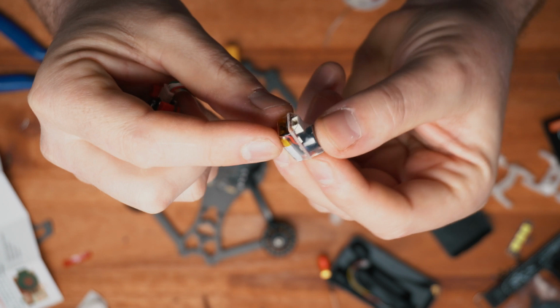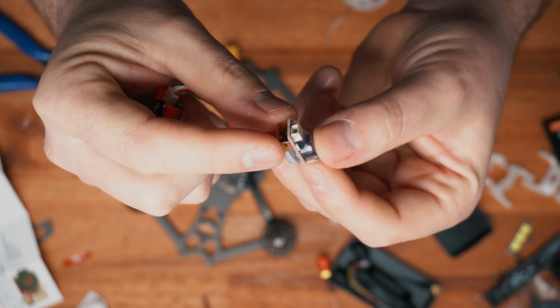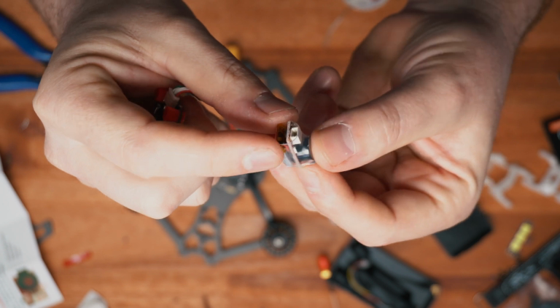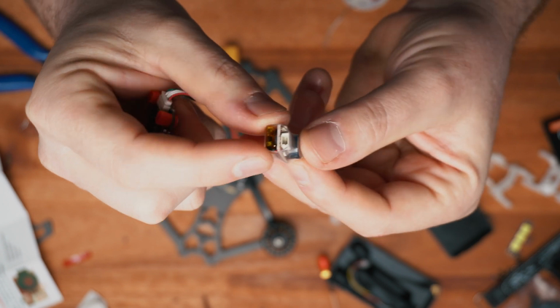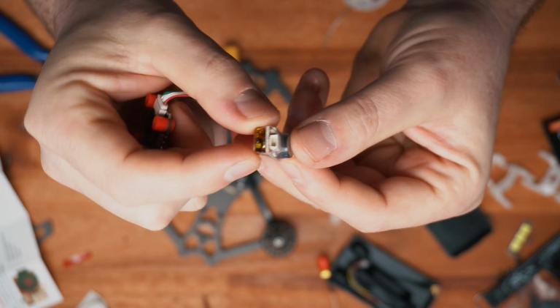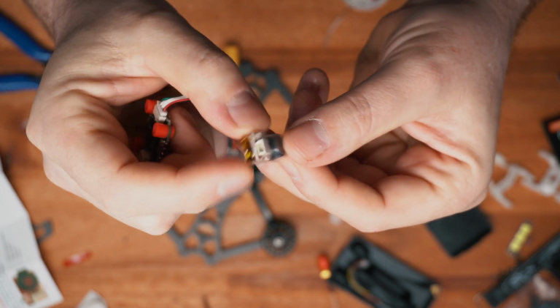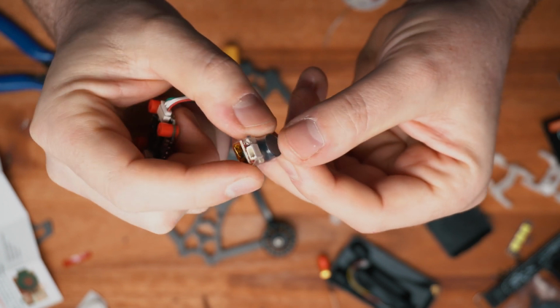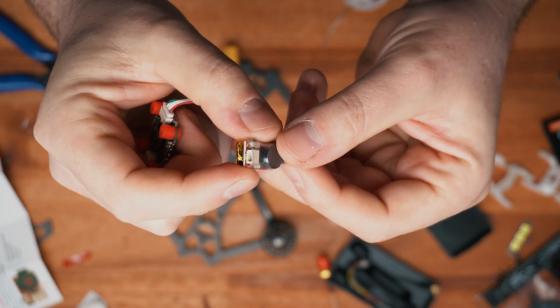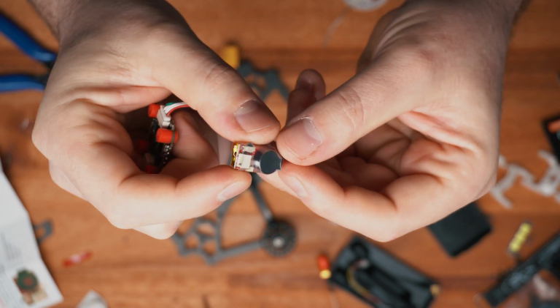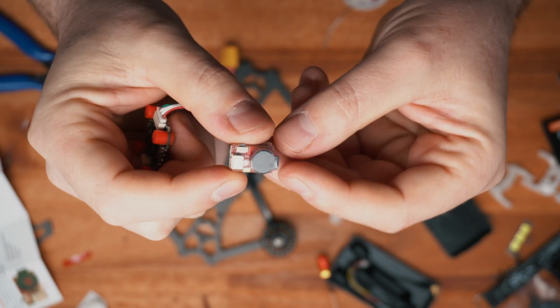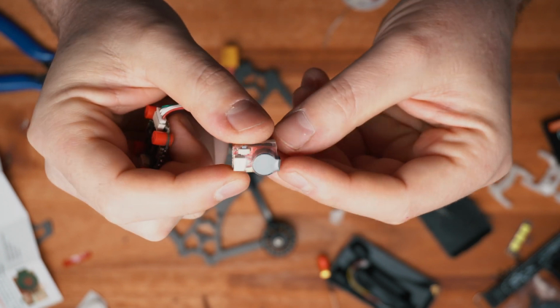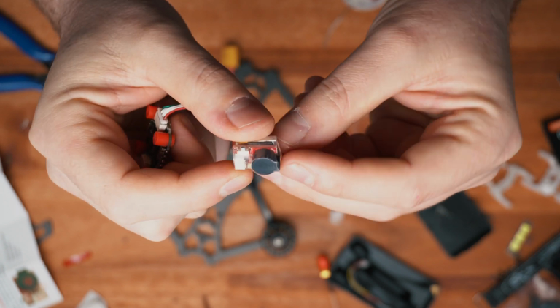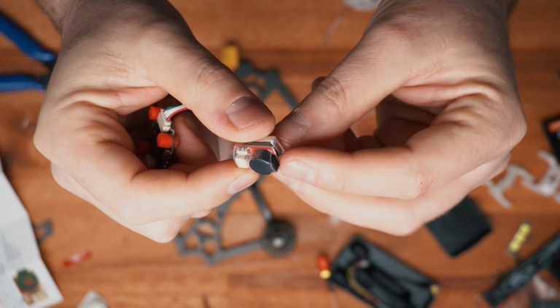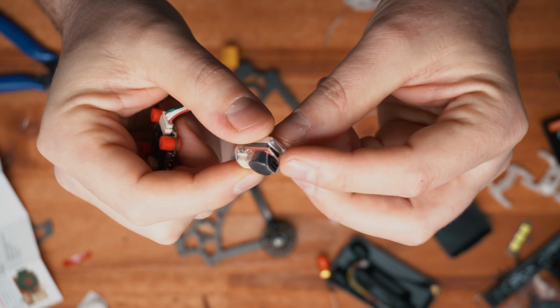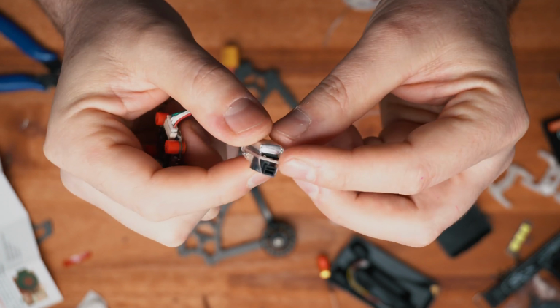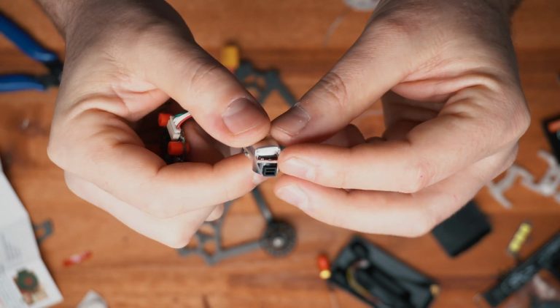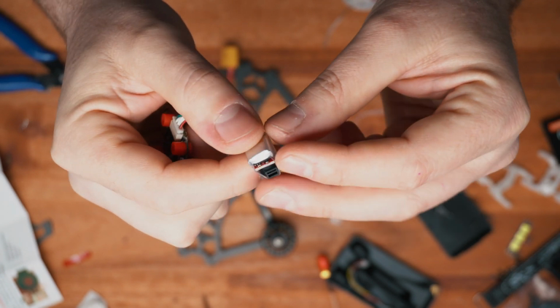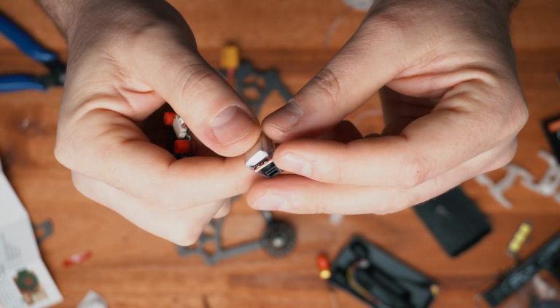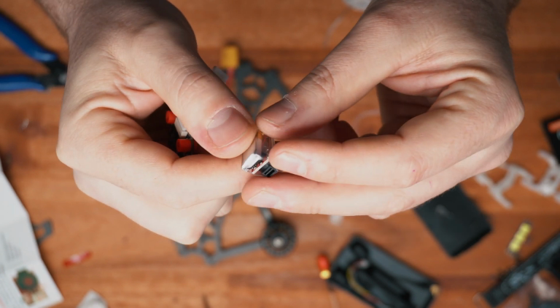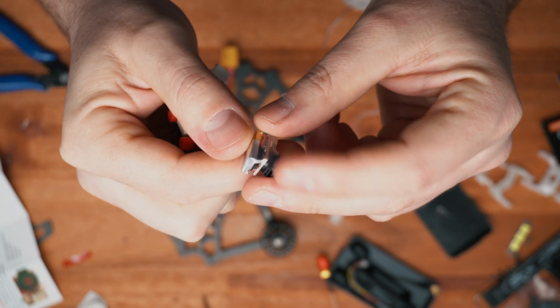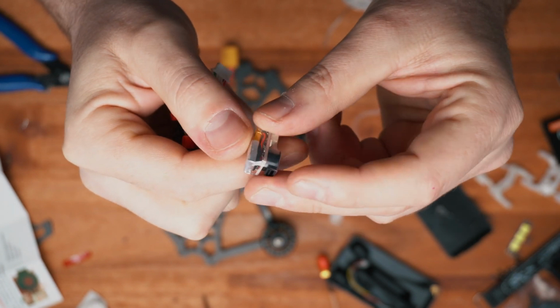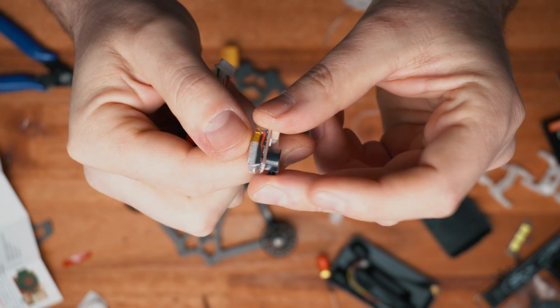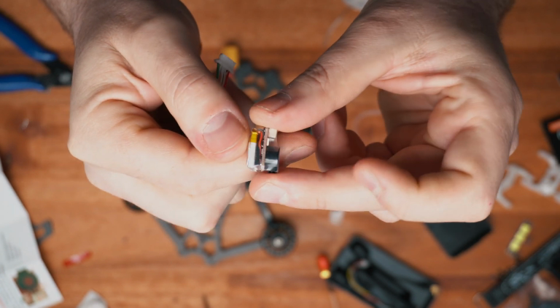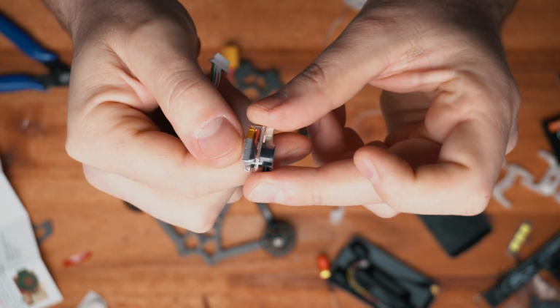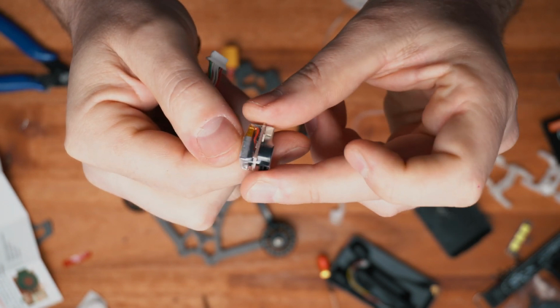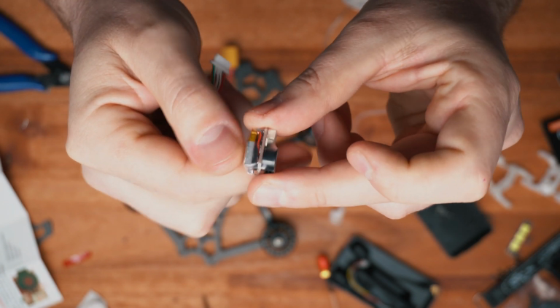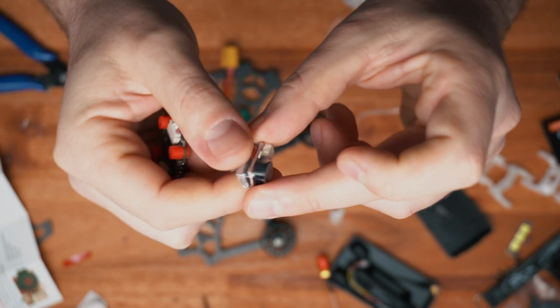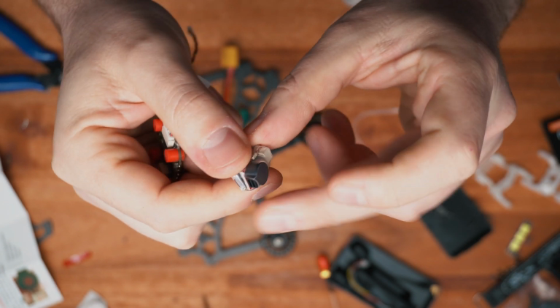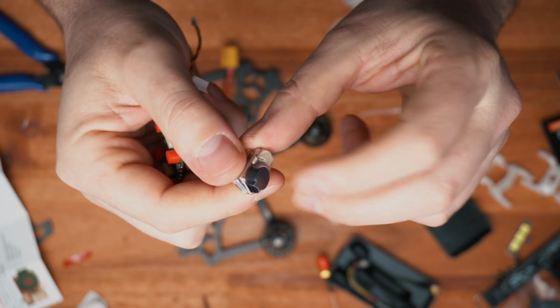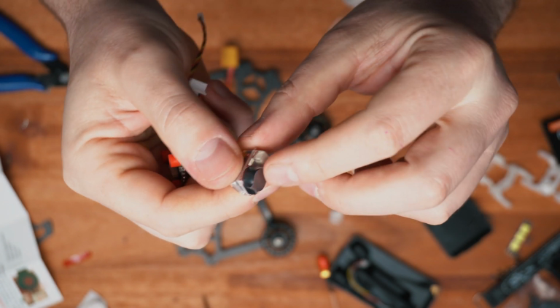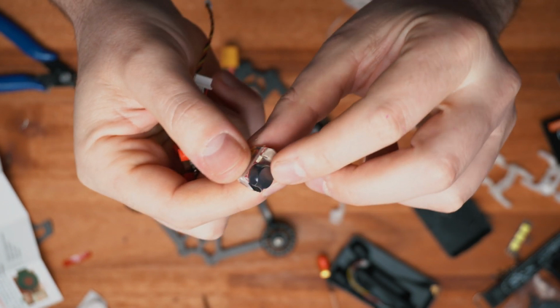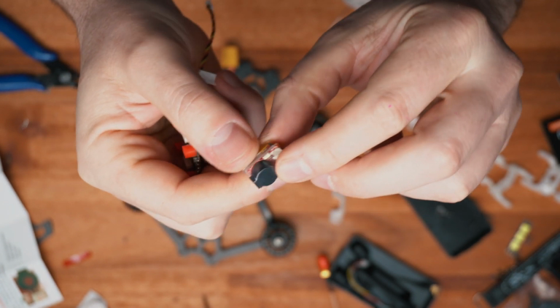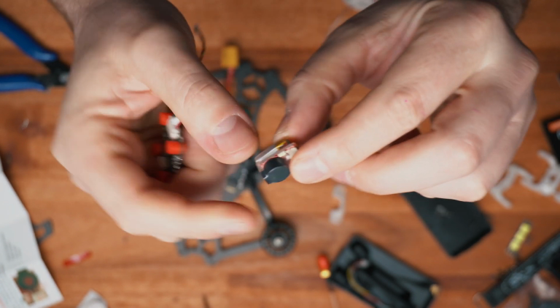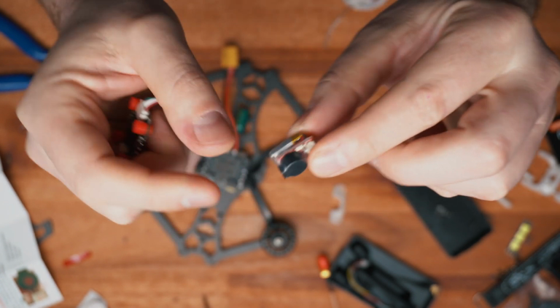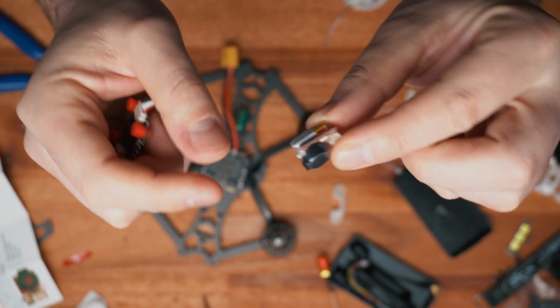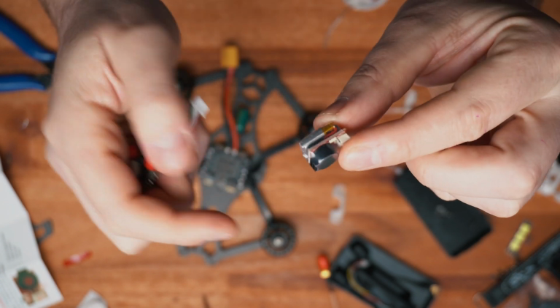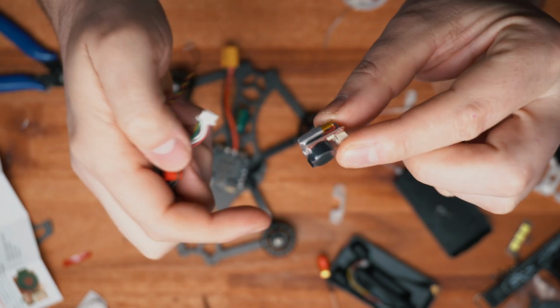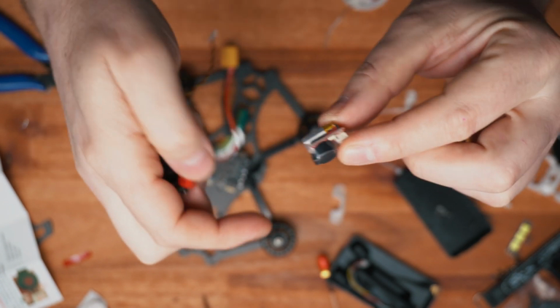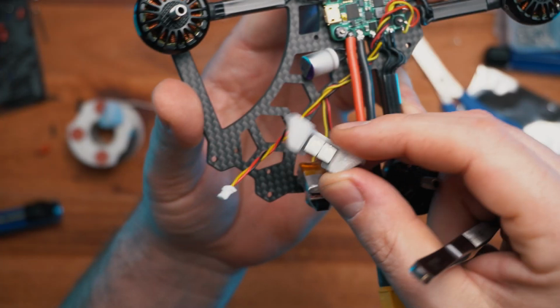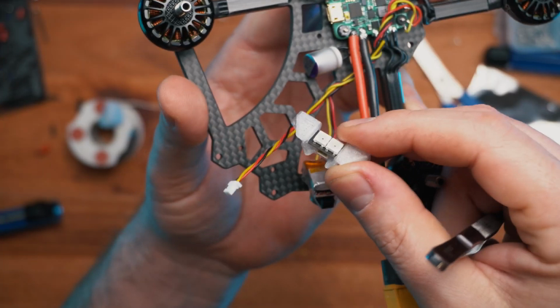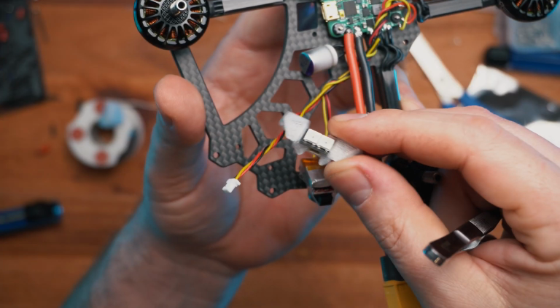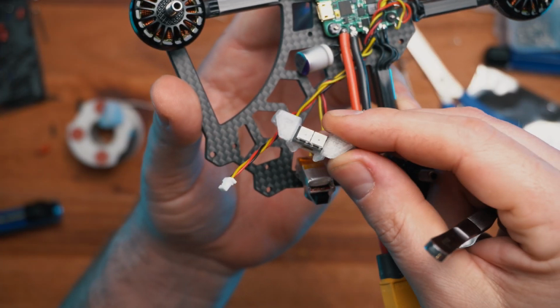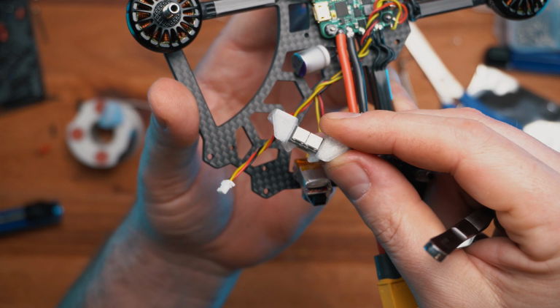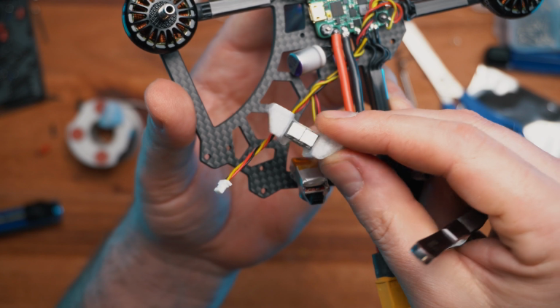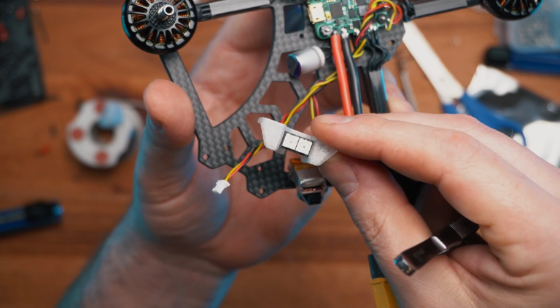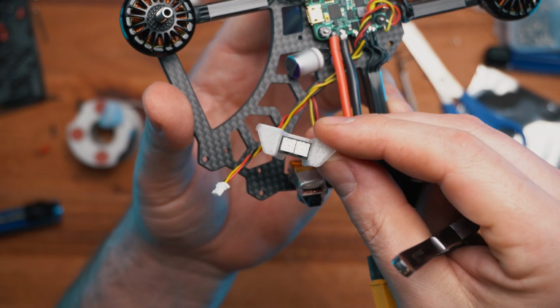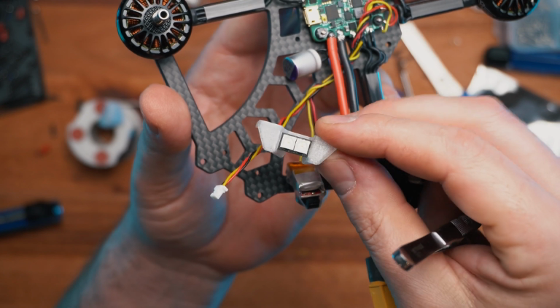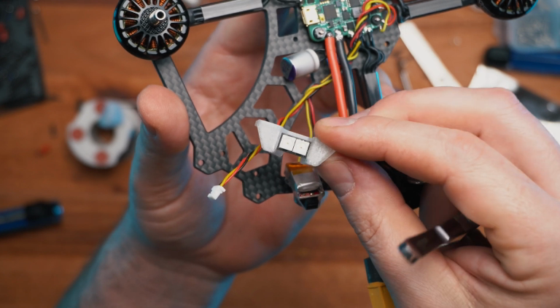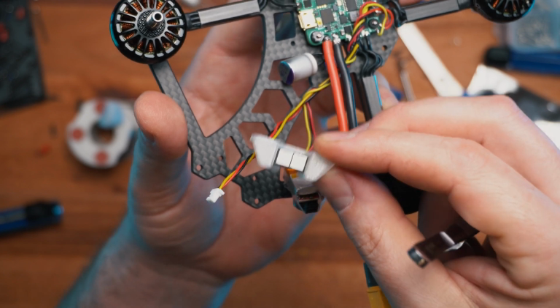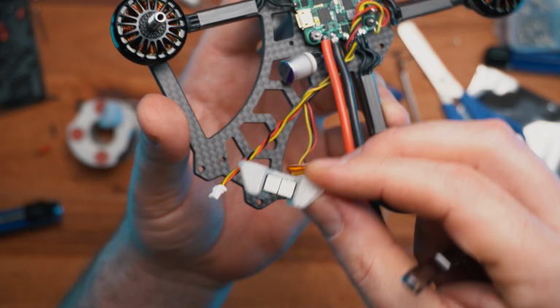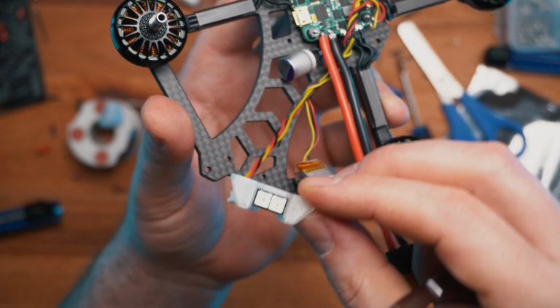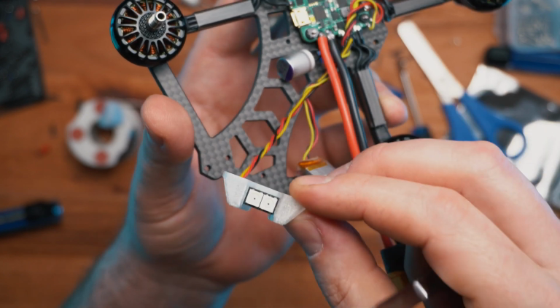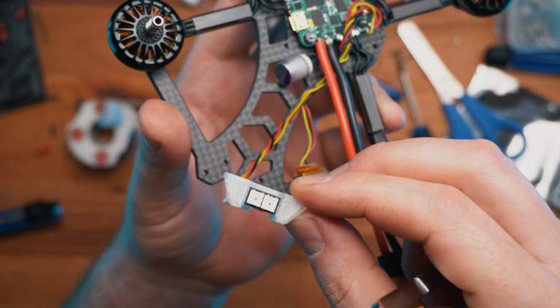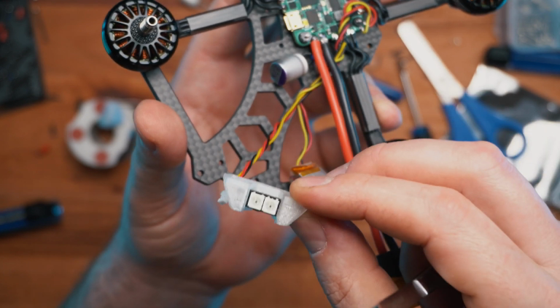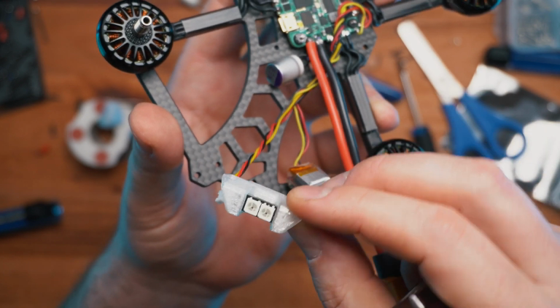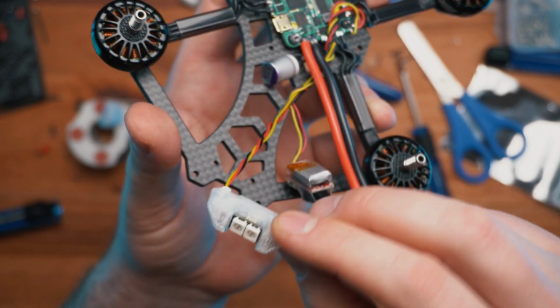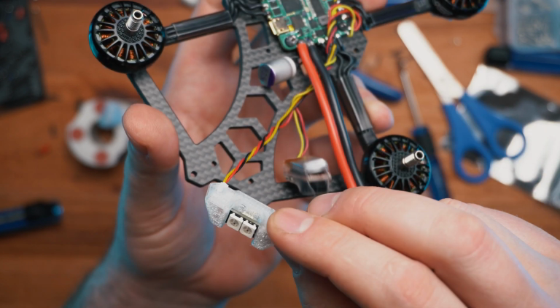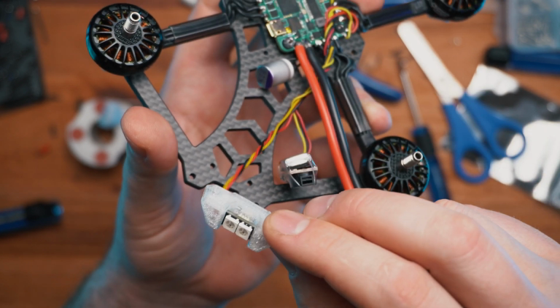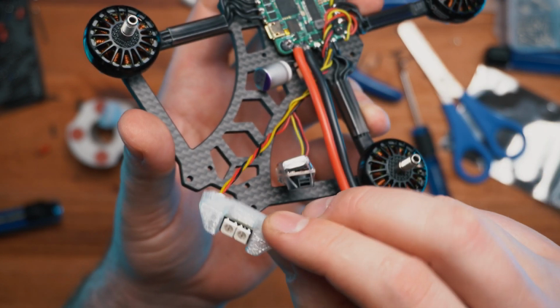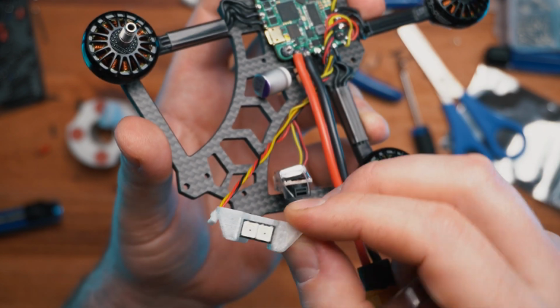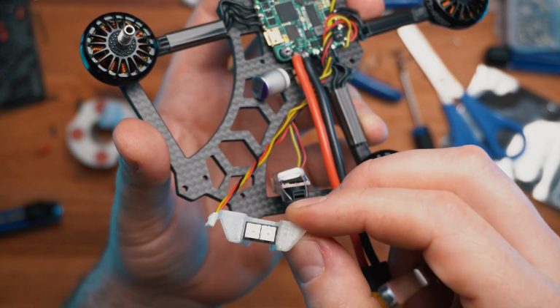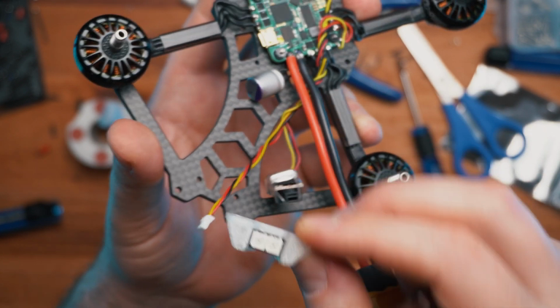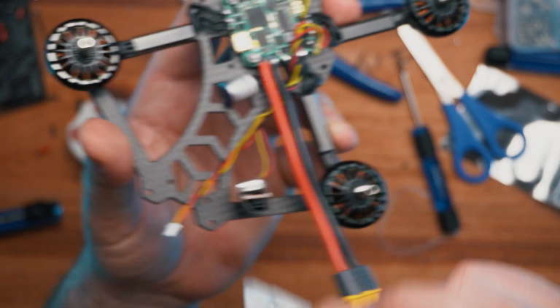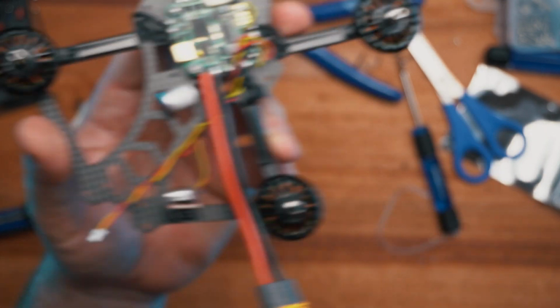The buzzer with the battery will sound really nice and loud to help find the quad. Here is the LED light at the back.